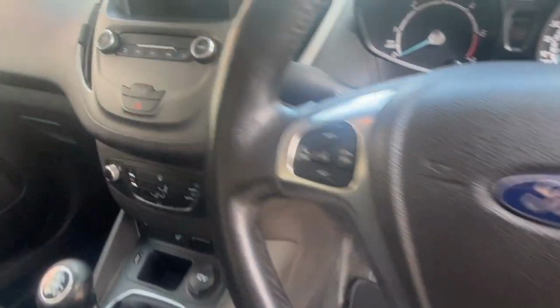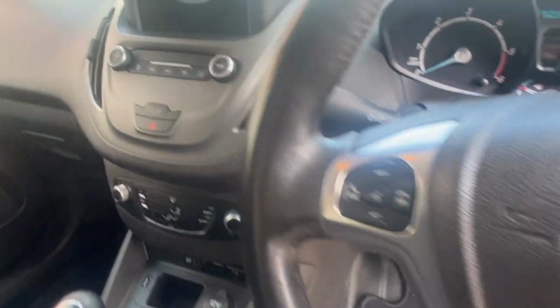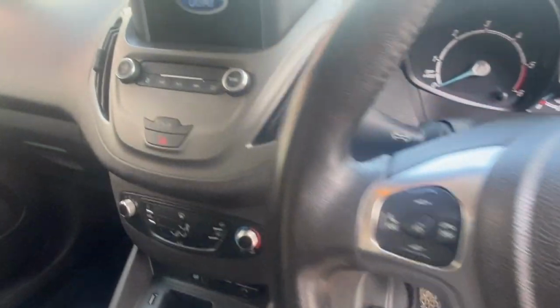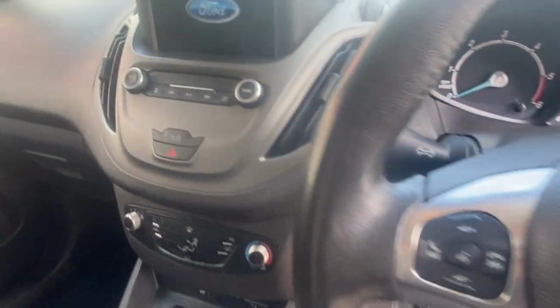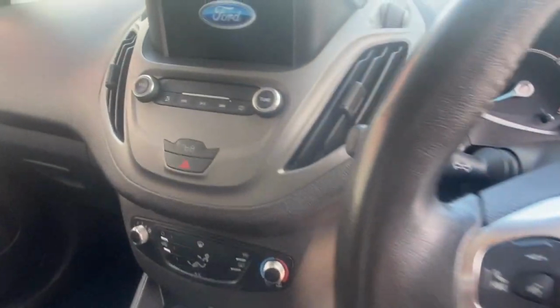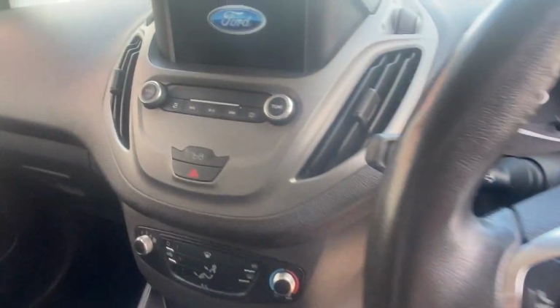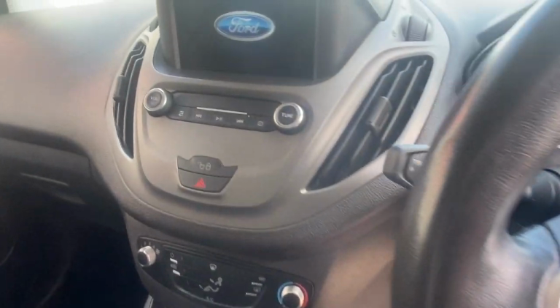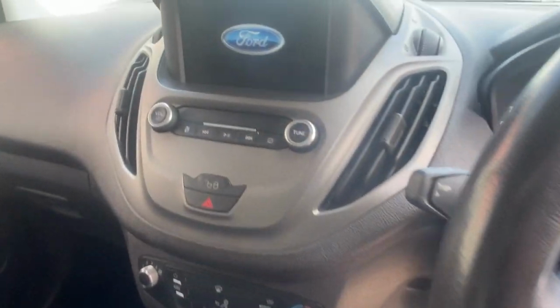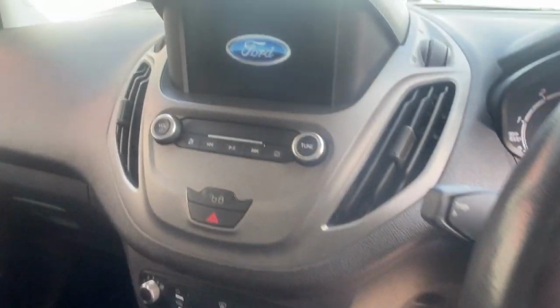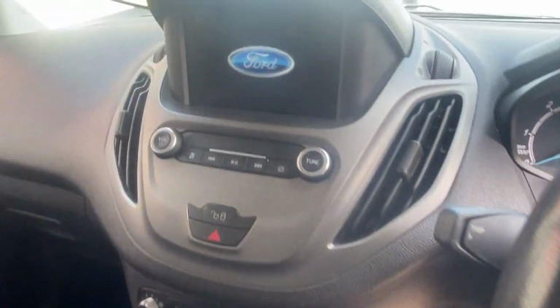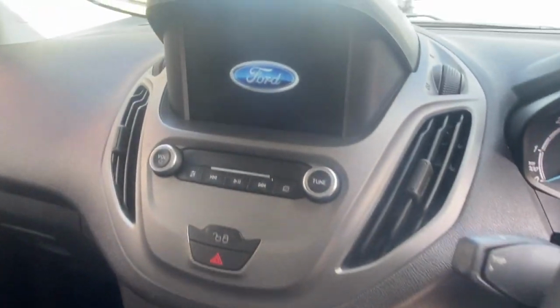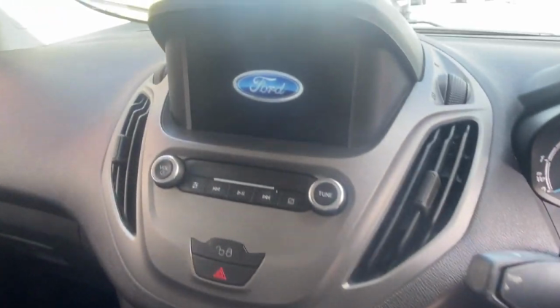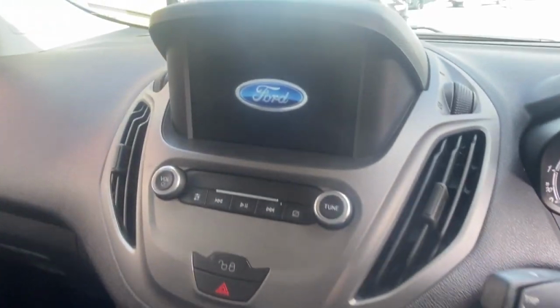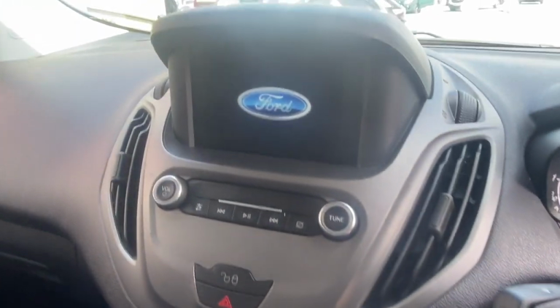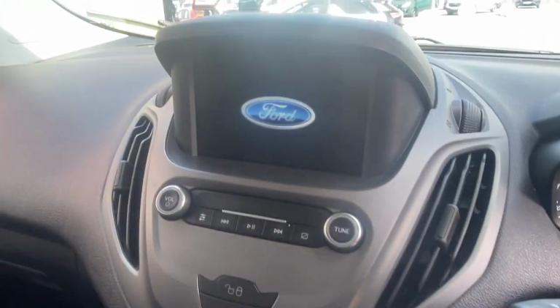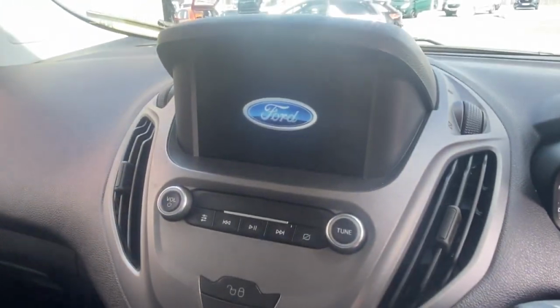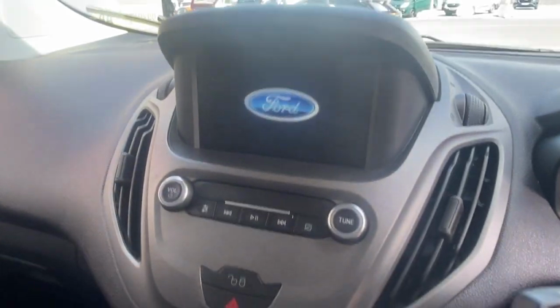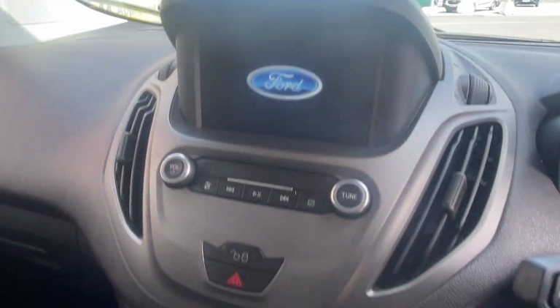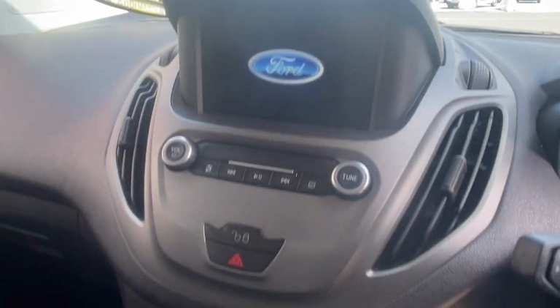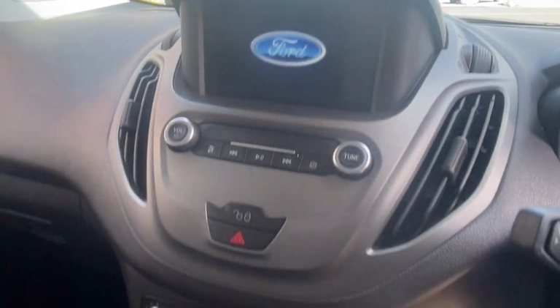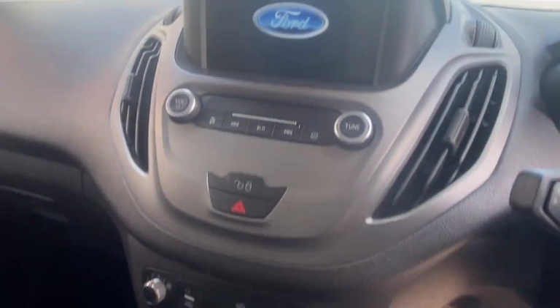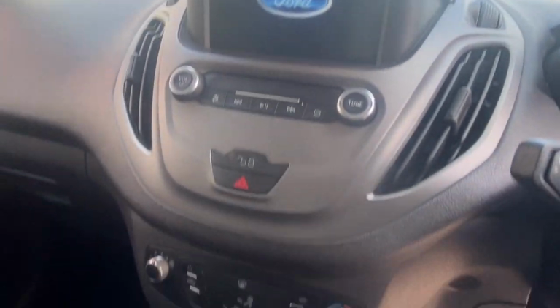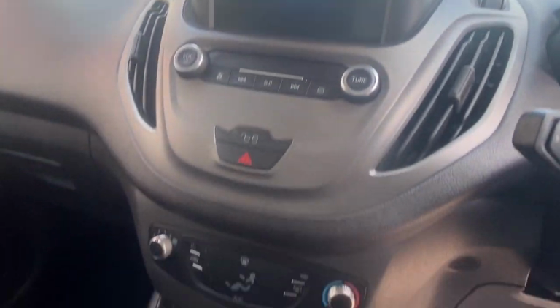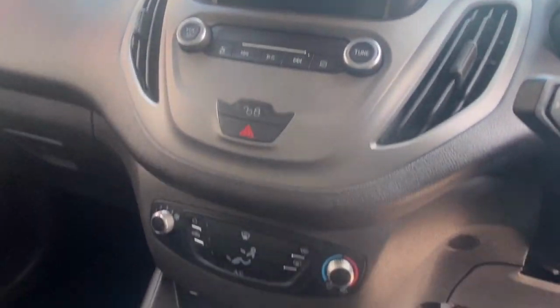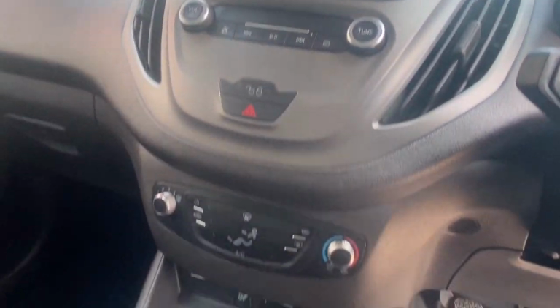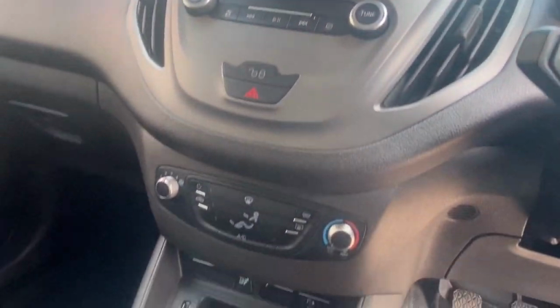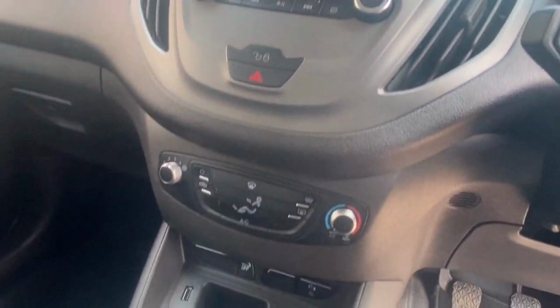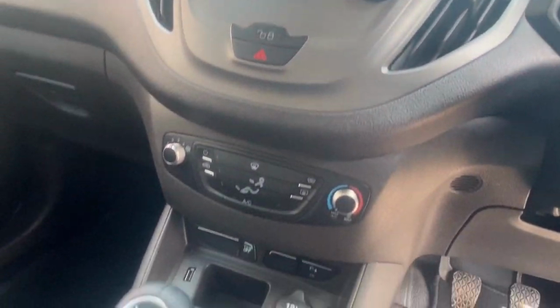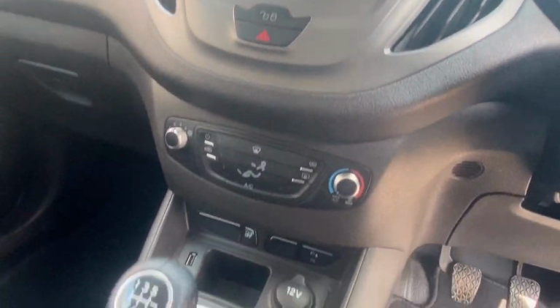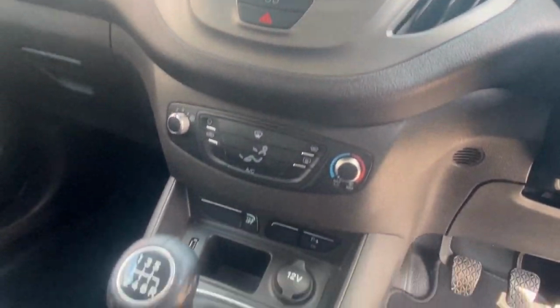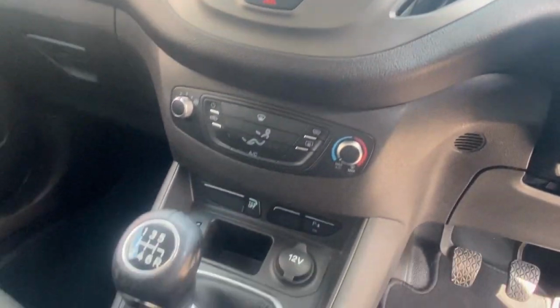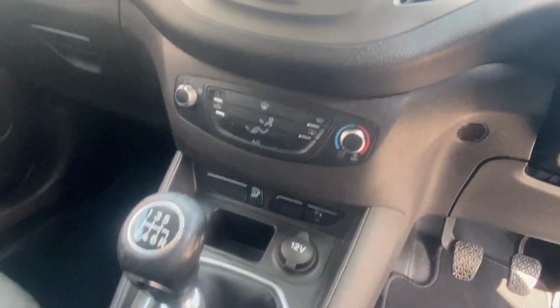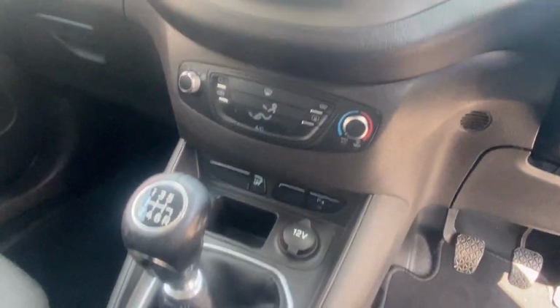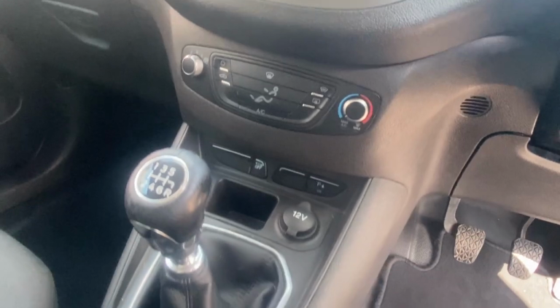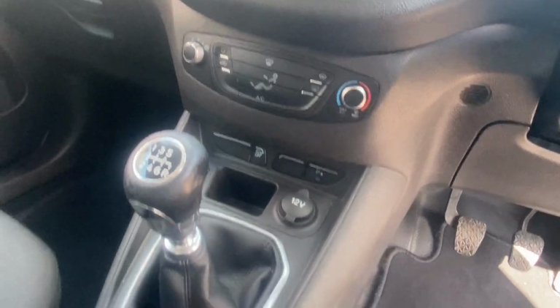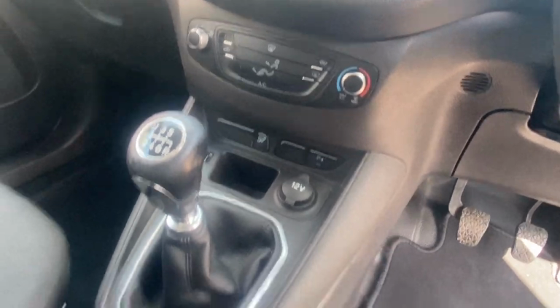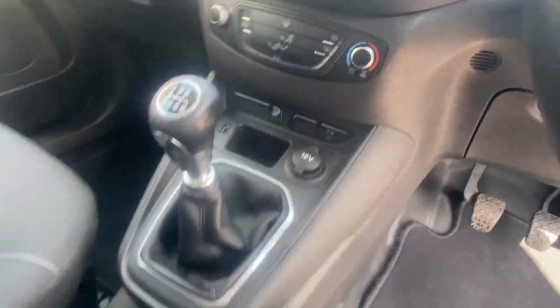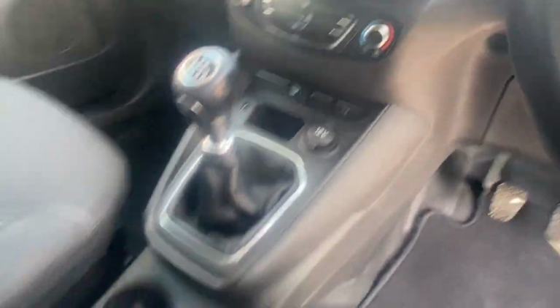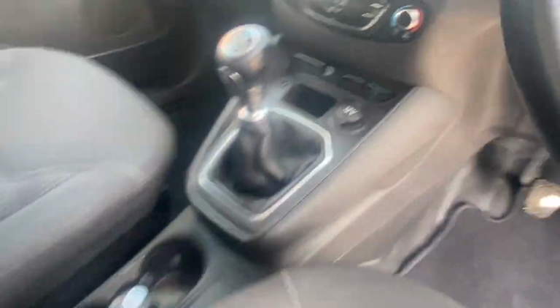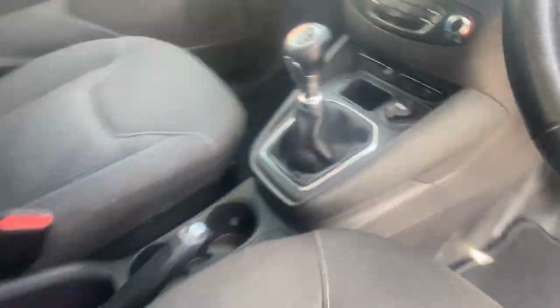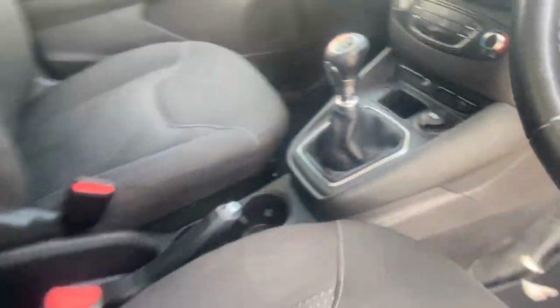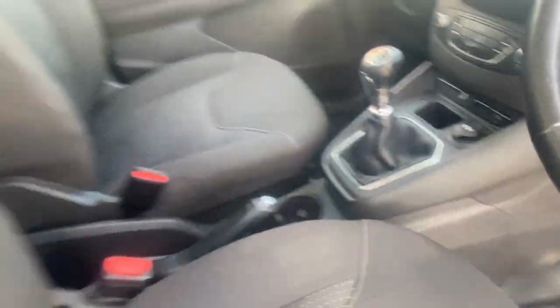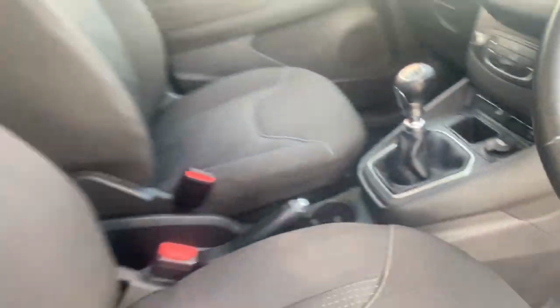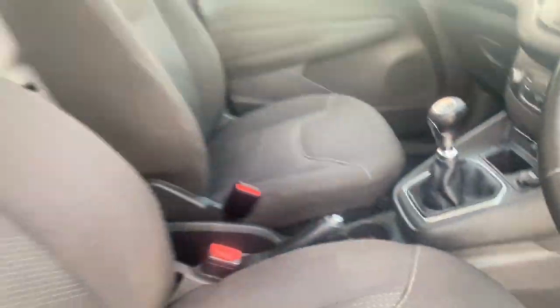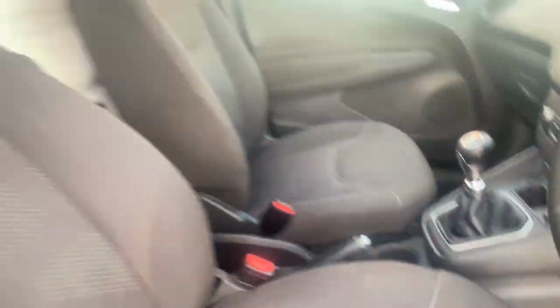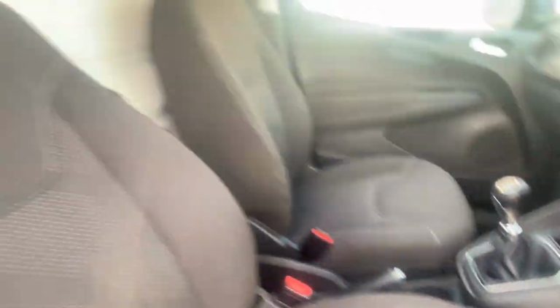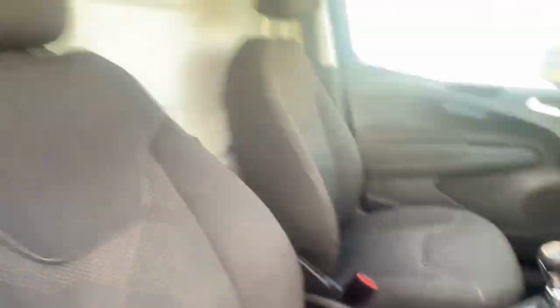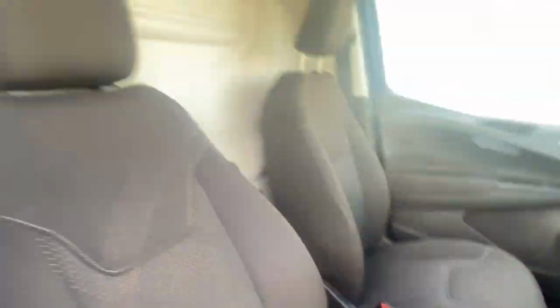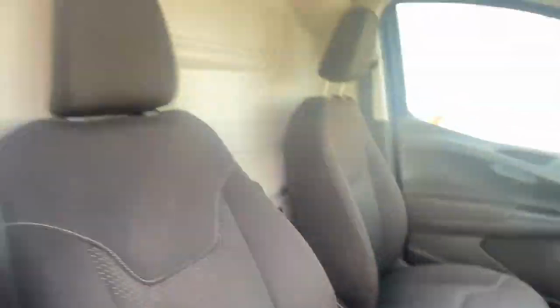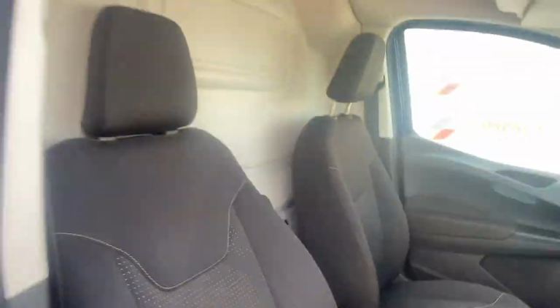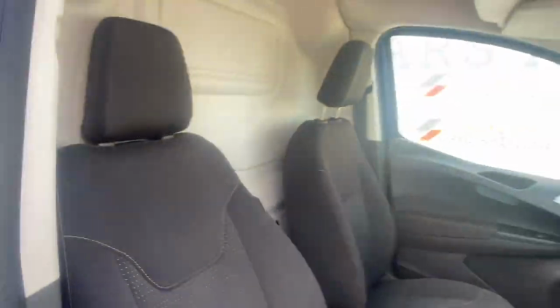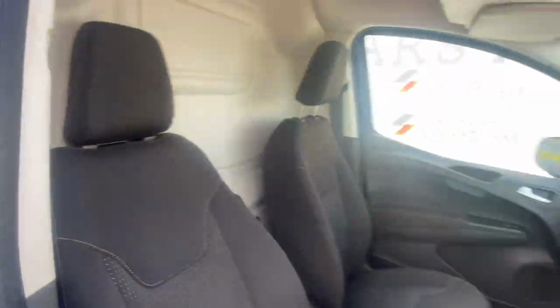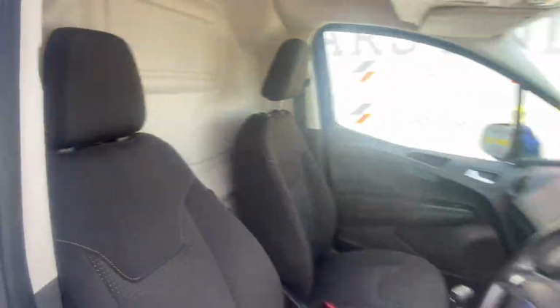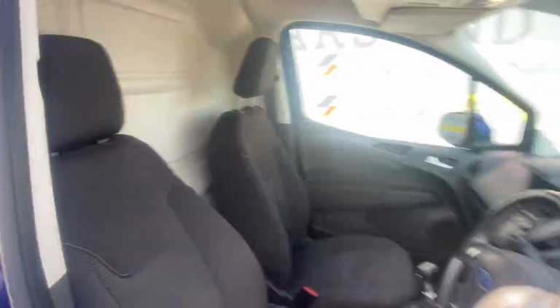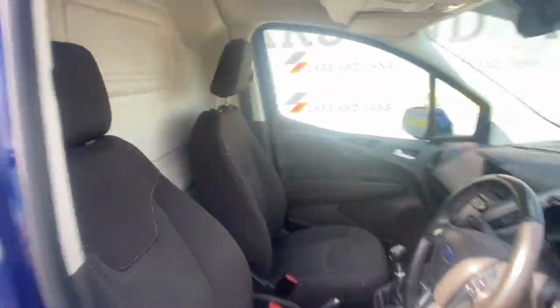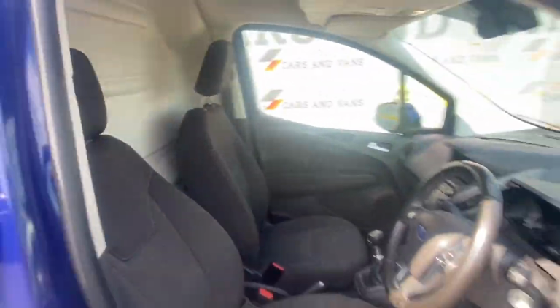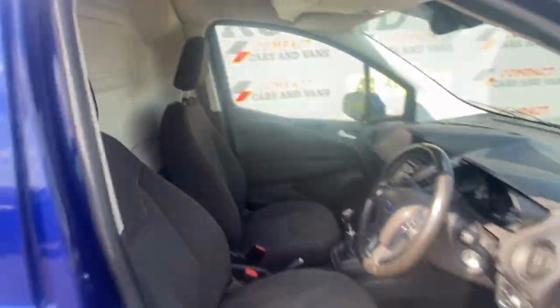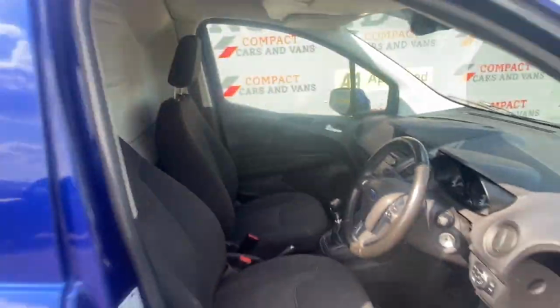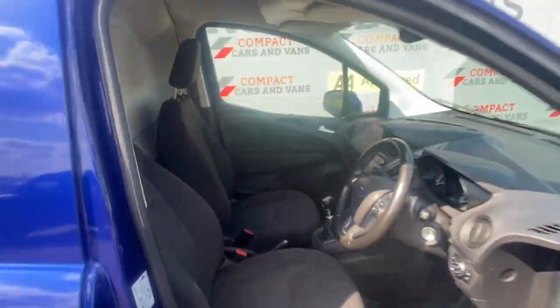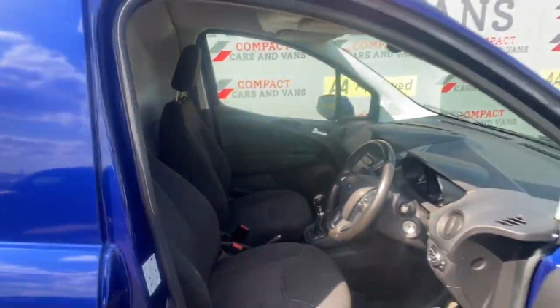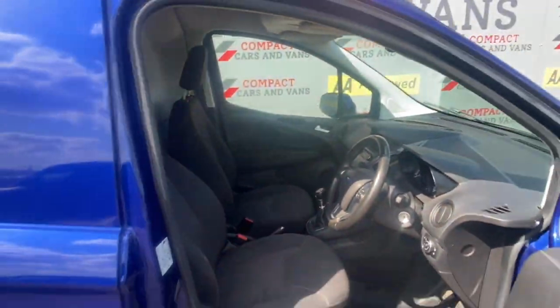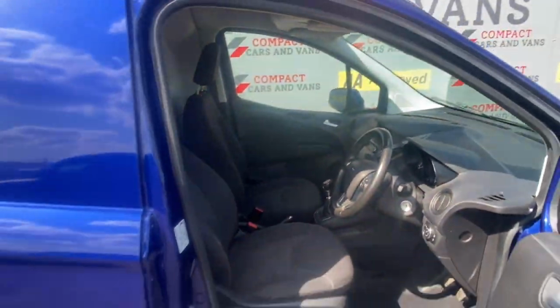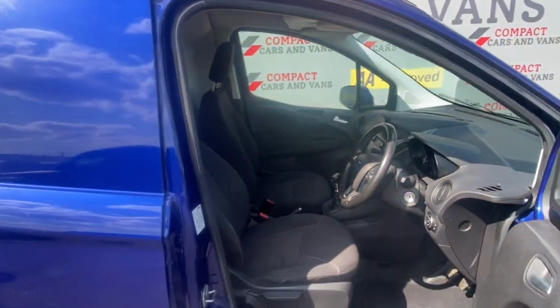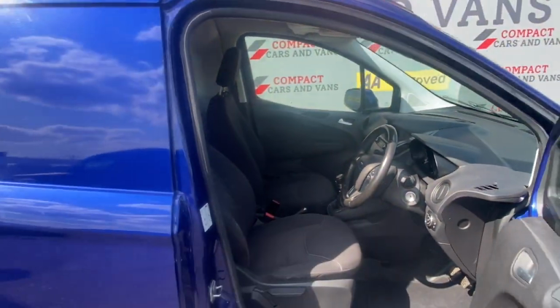The spec inside the Courier is top of the range. It includes parking sensors and cameras, radio, air conditioning, telephone connection, cruise control, and so much more.